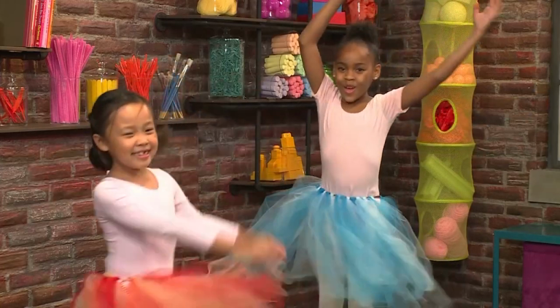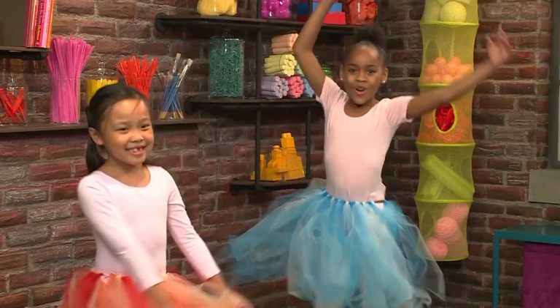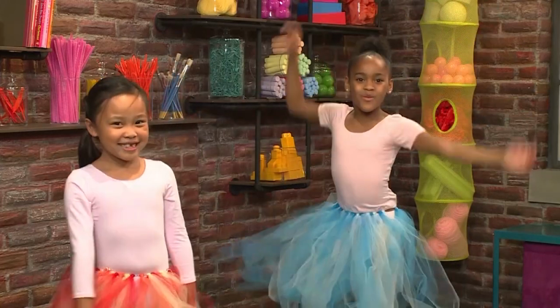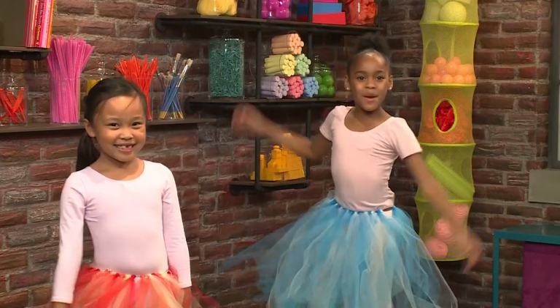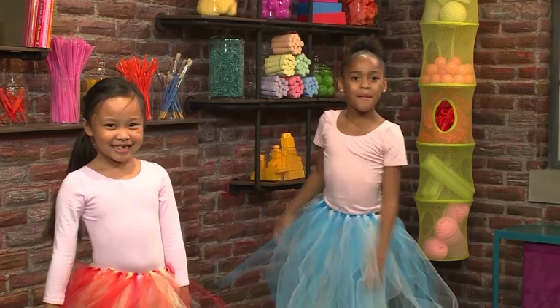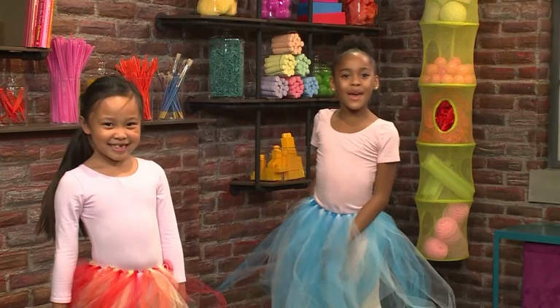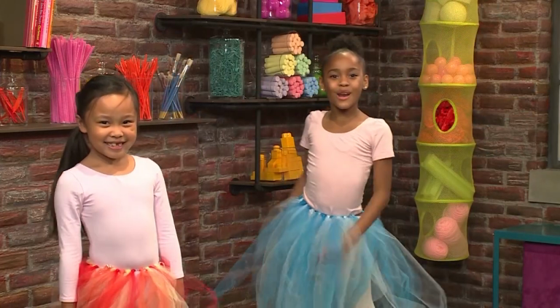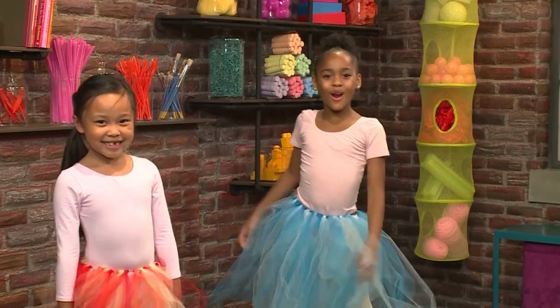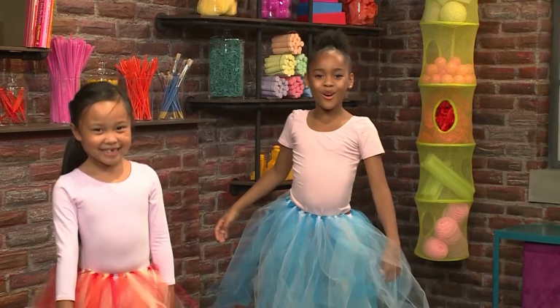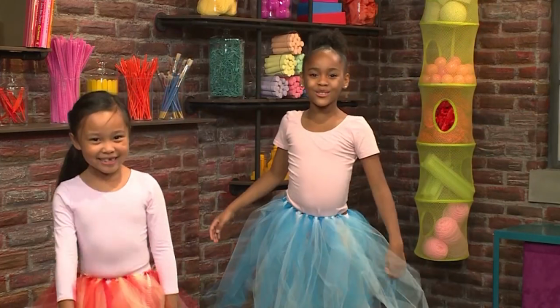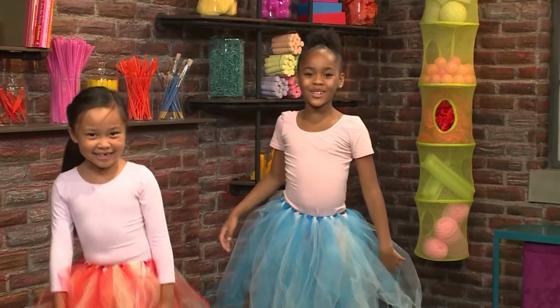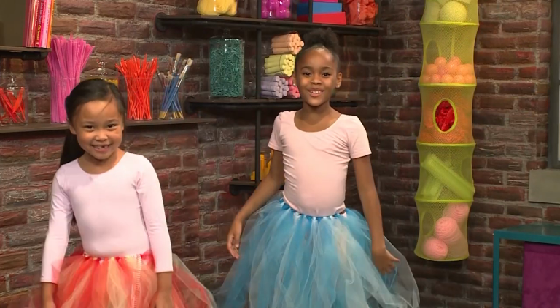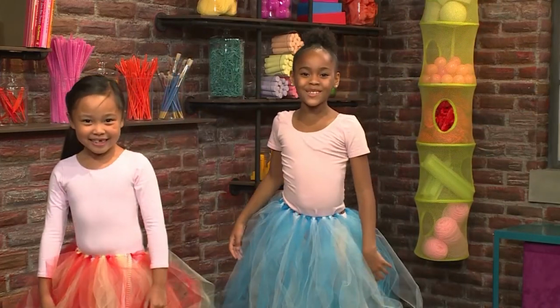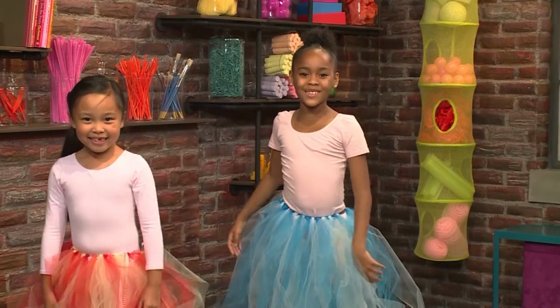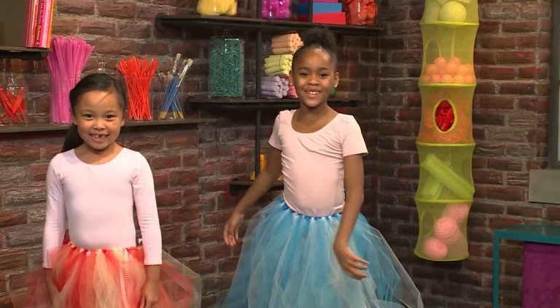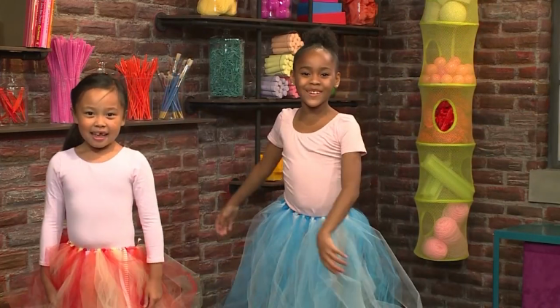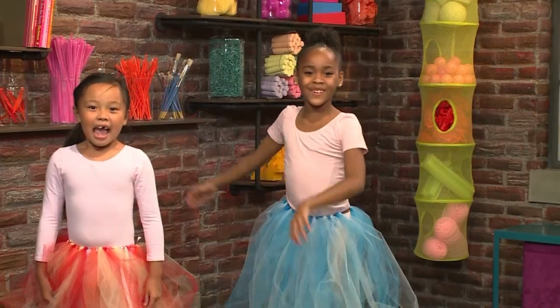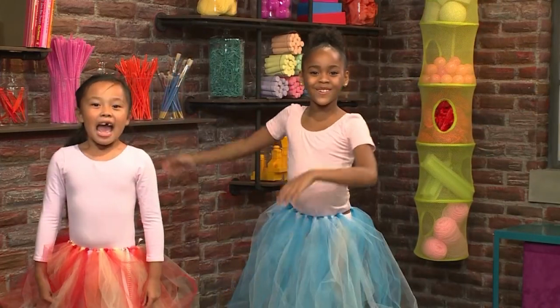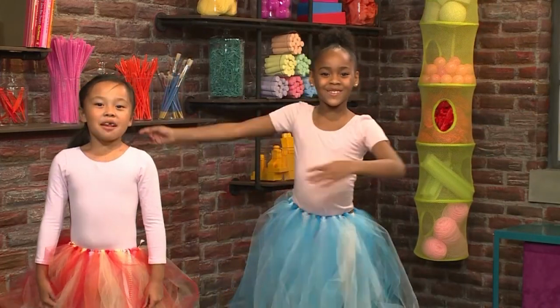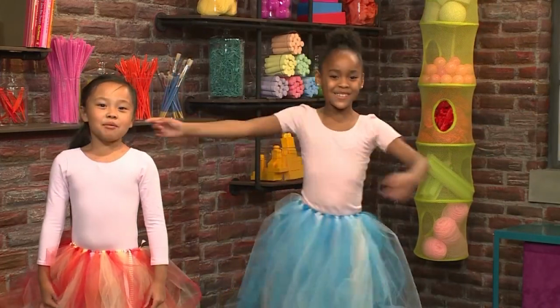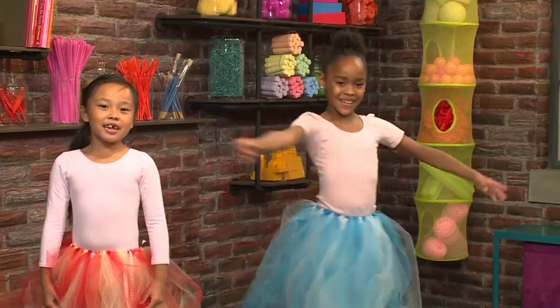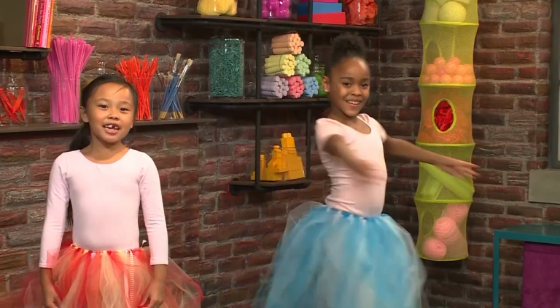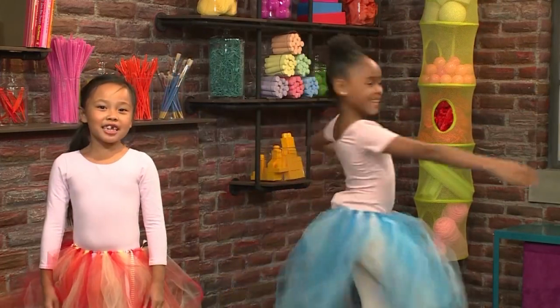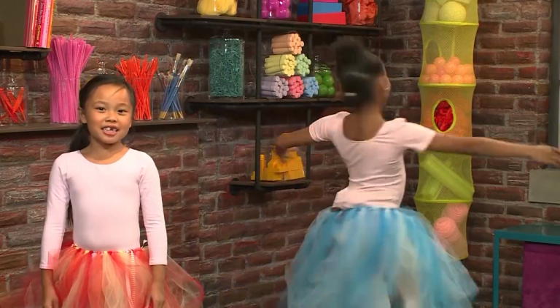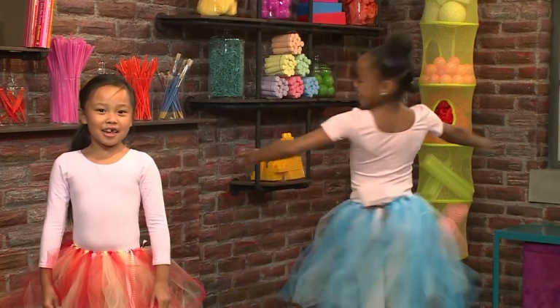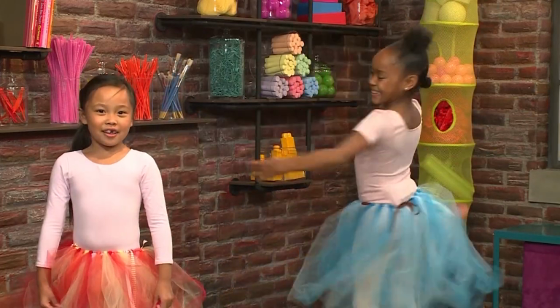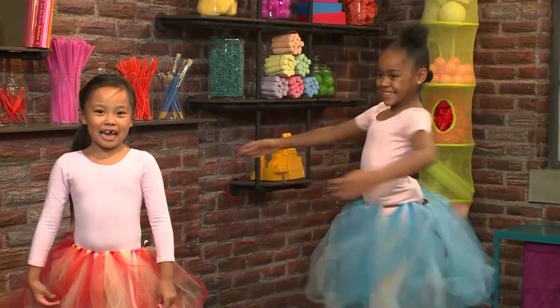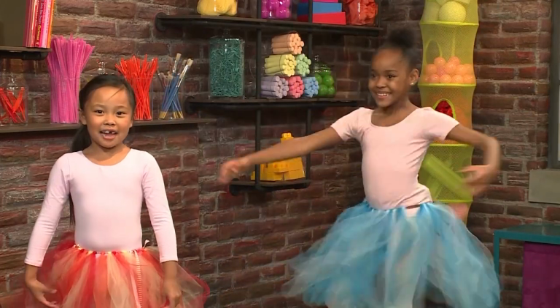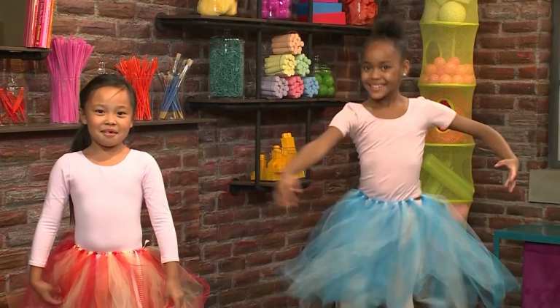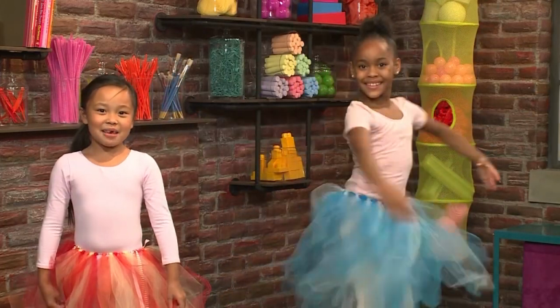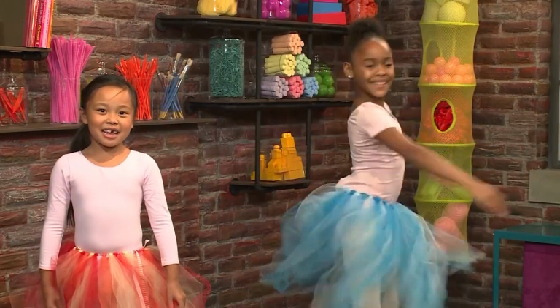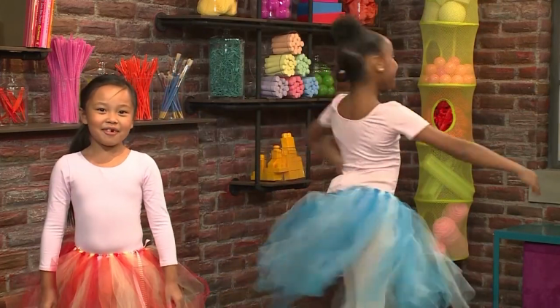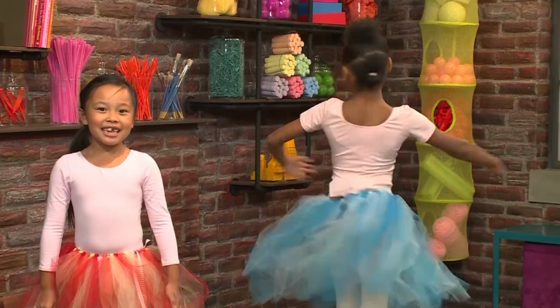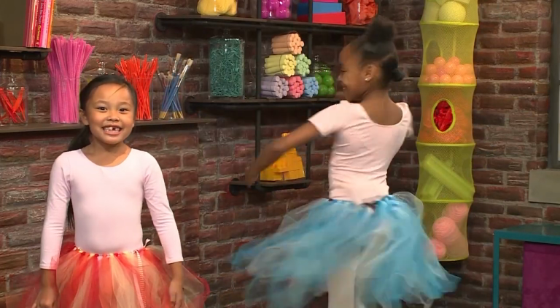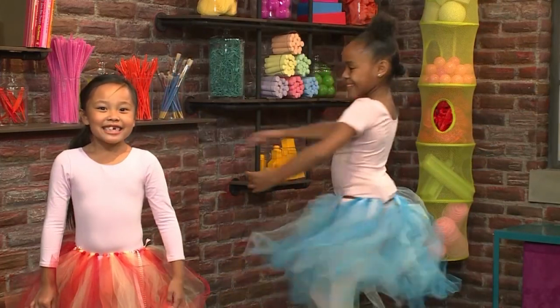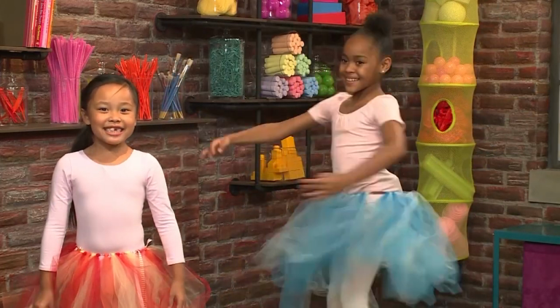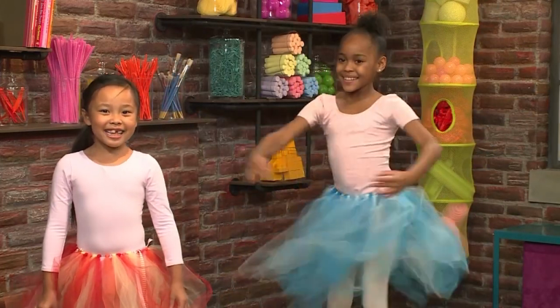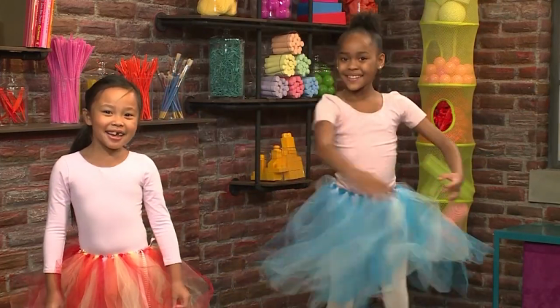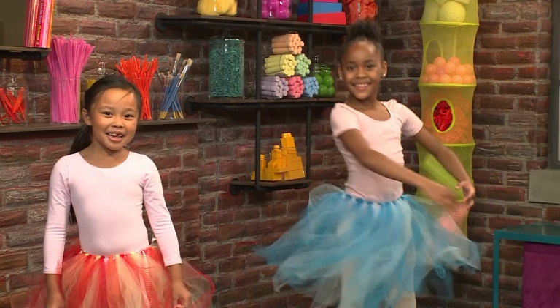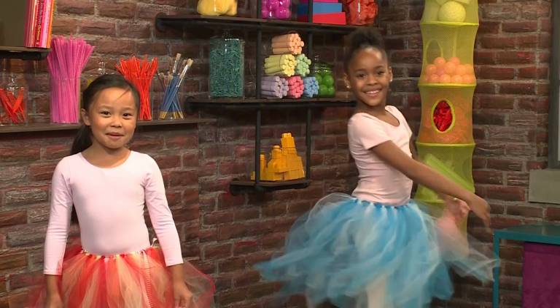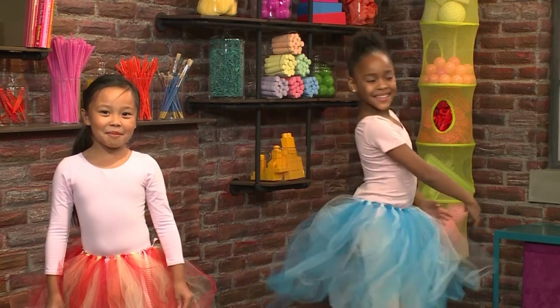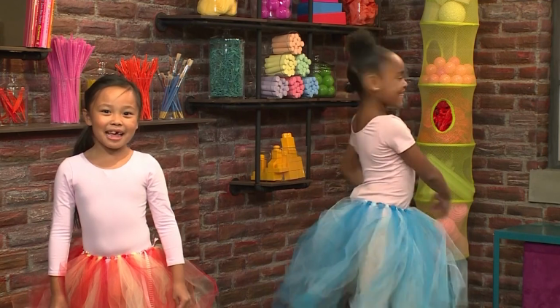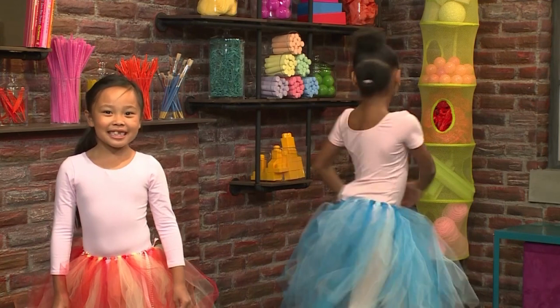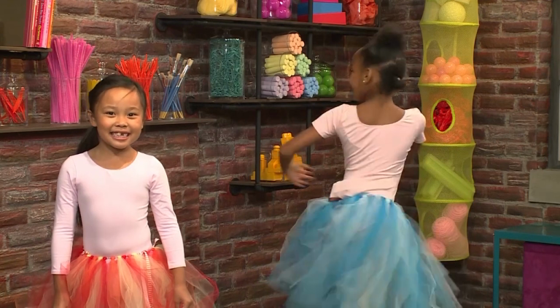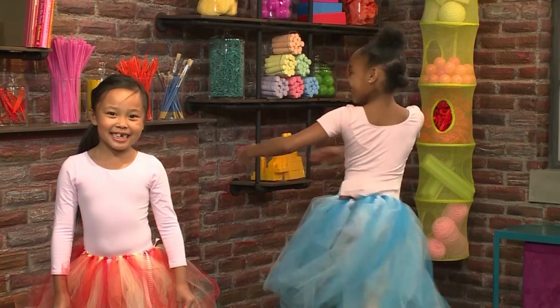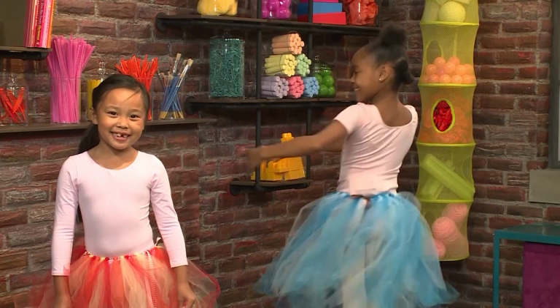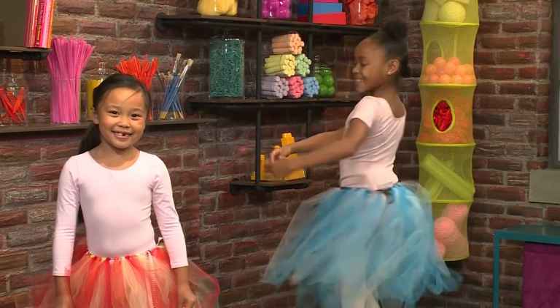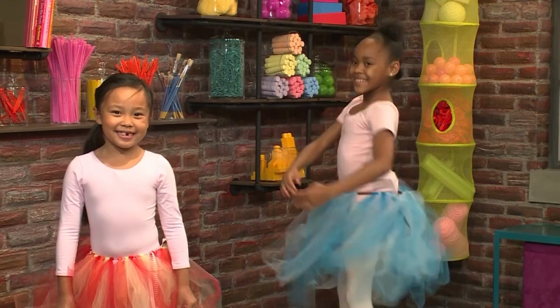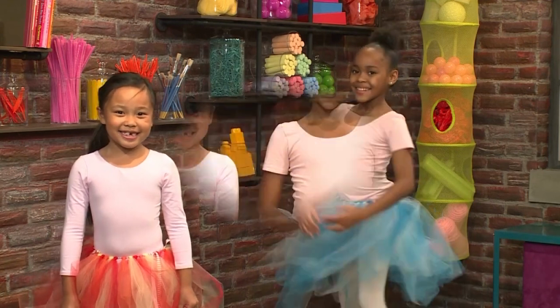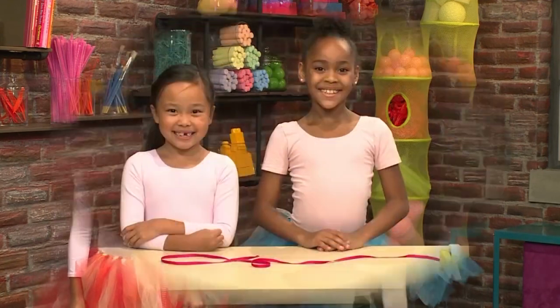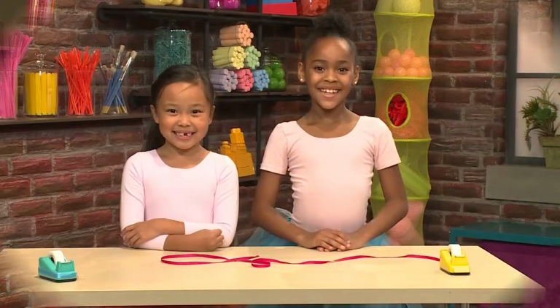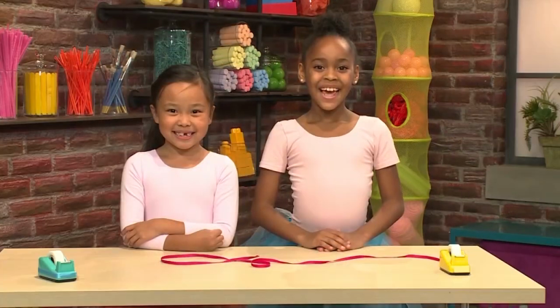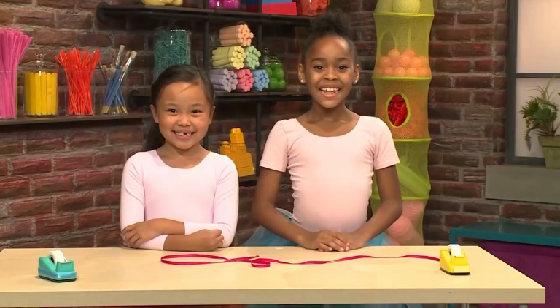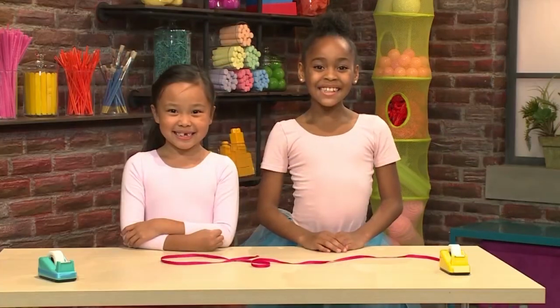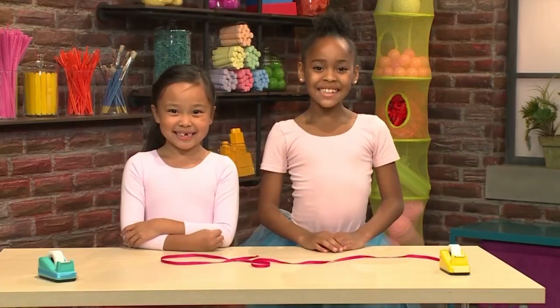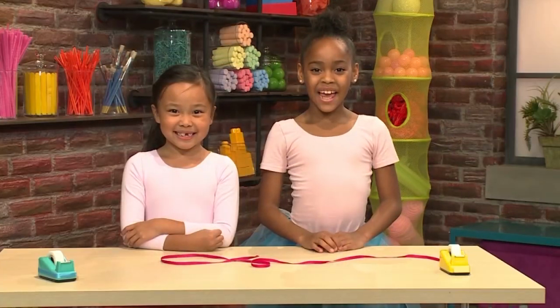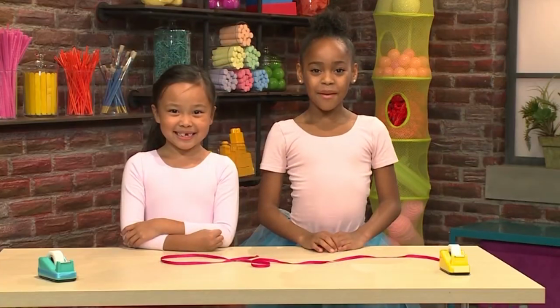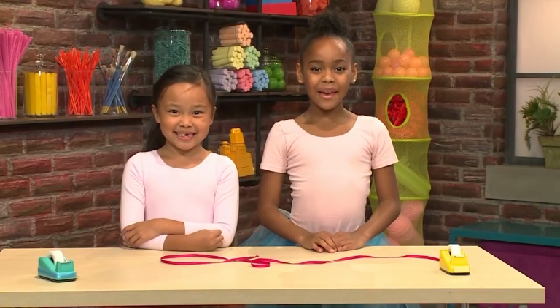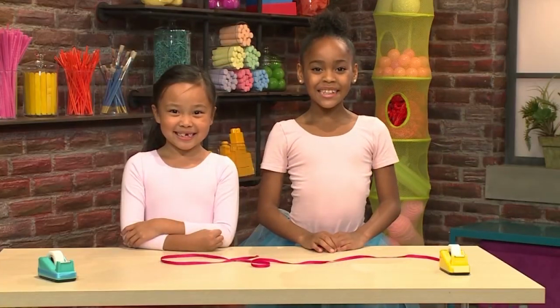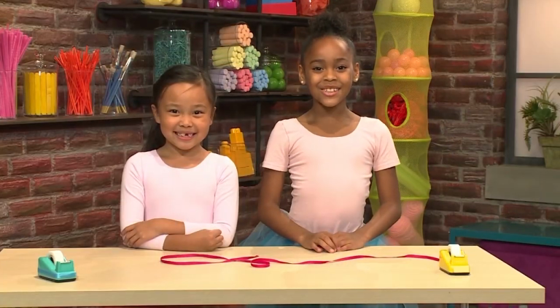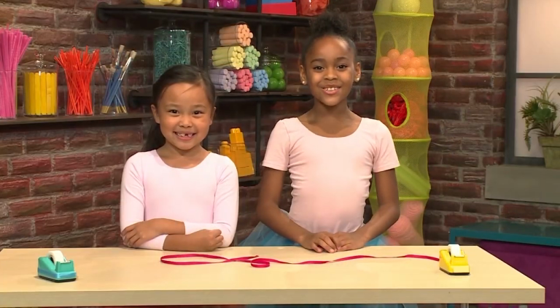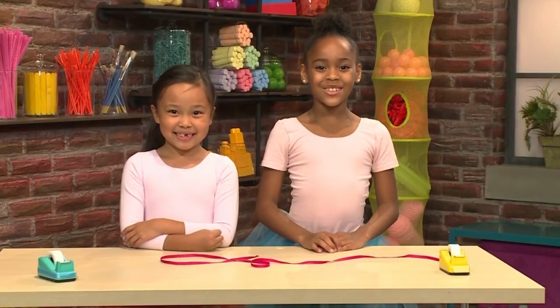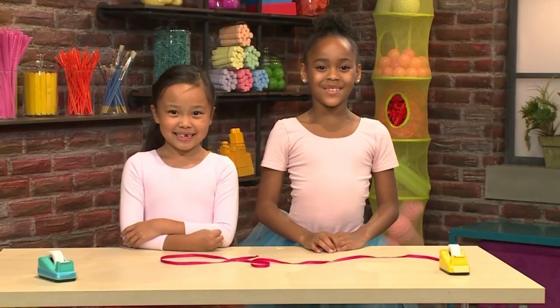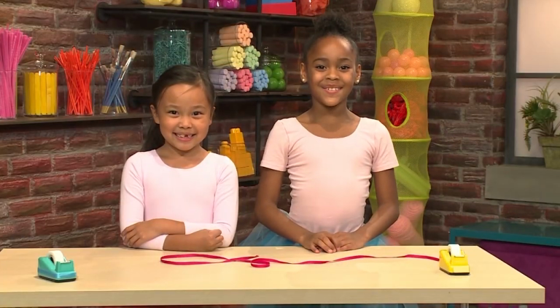We made our own tutus! And we're going to show you how to make one. This is how you make tutus.